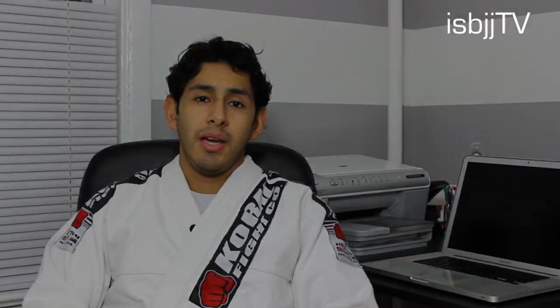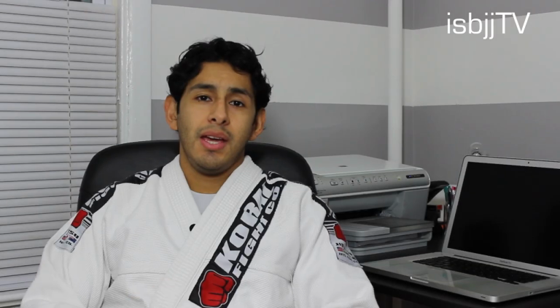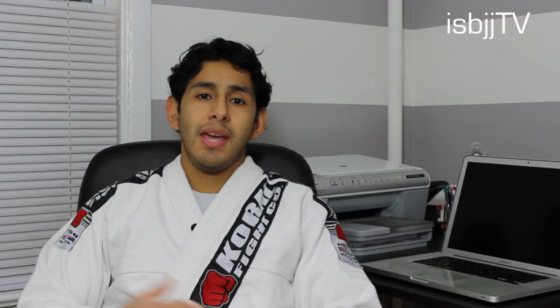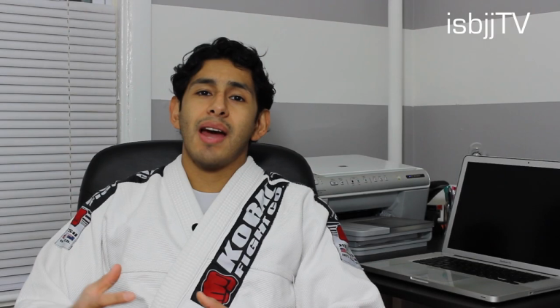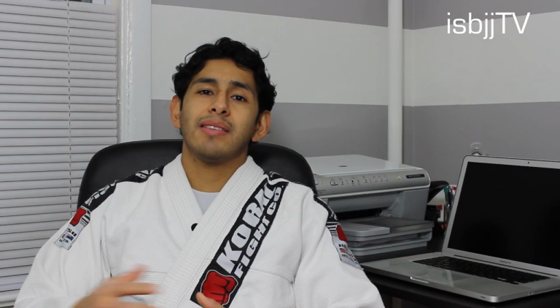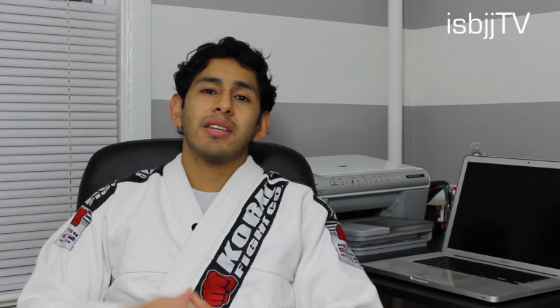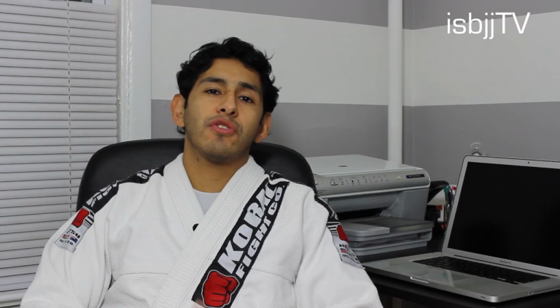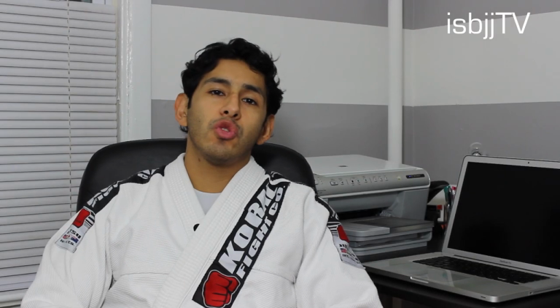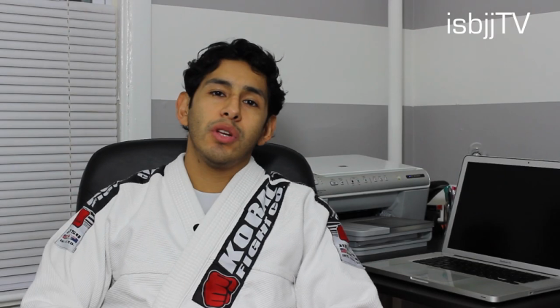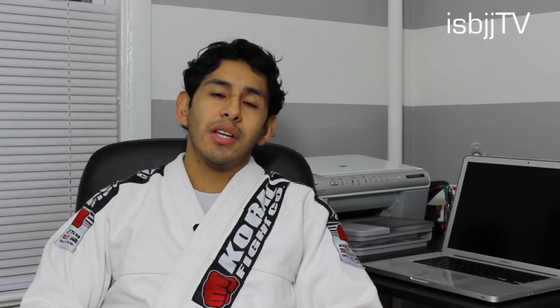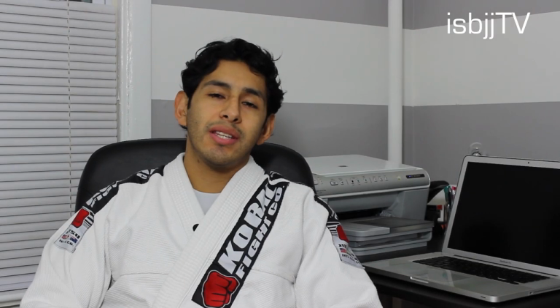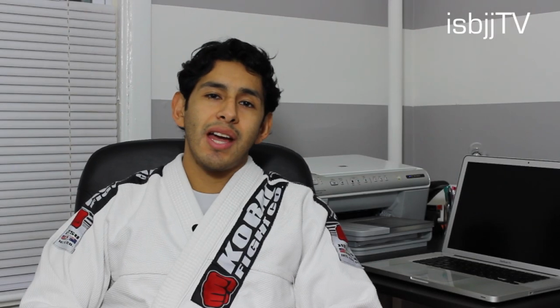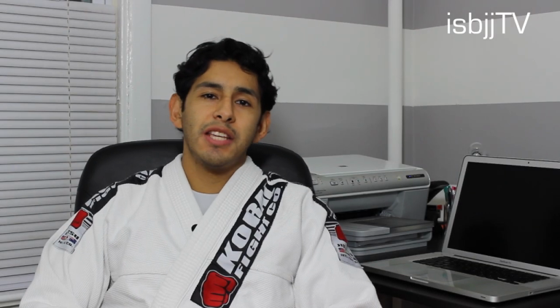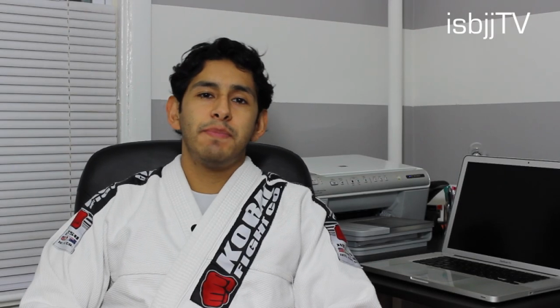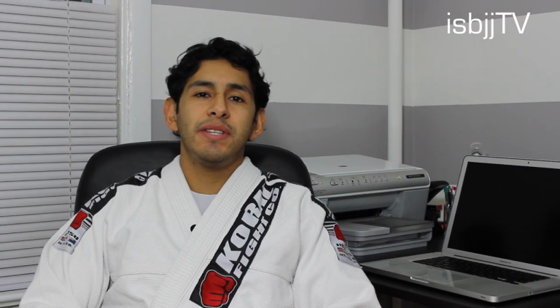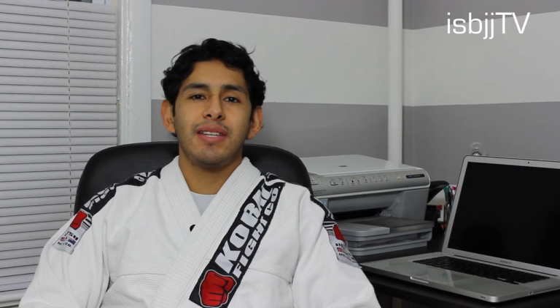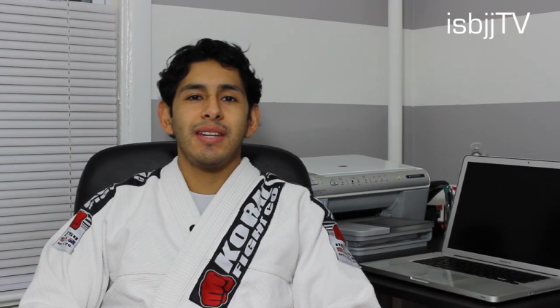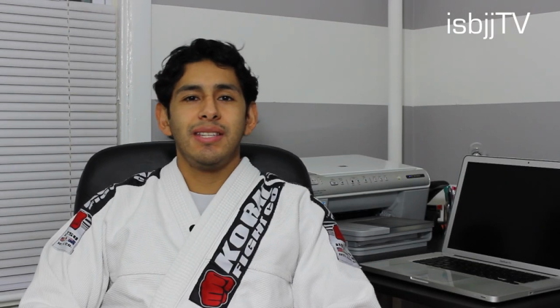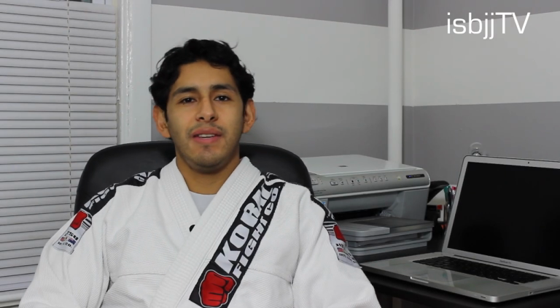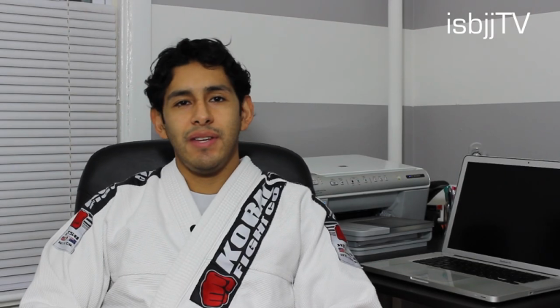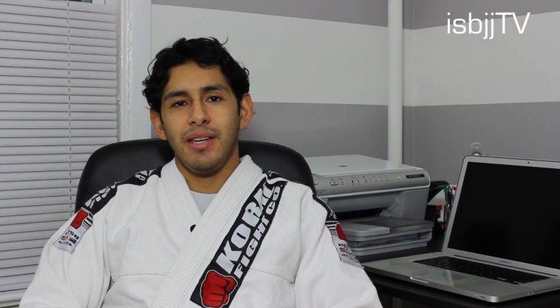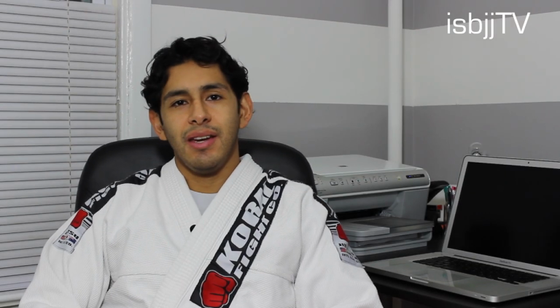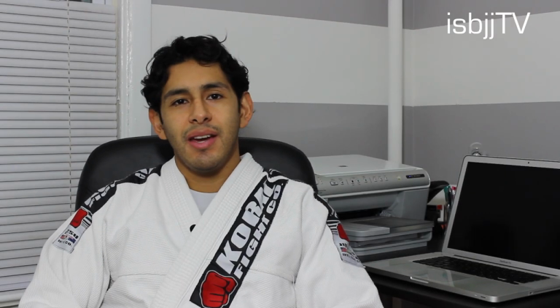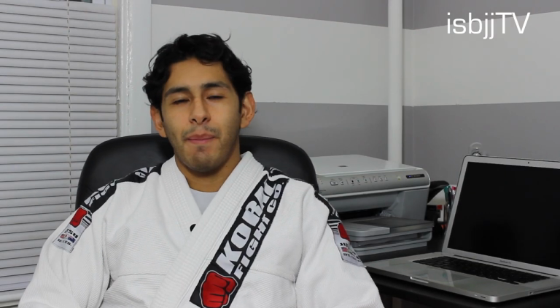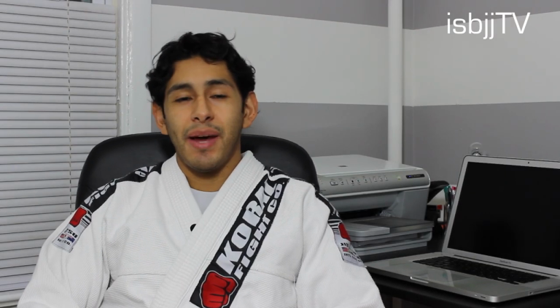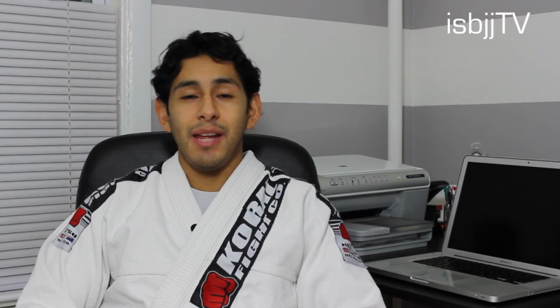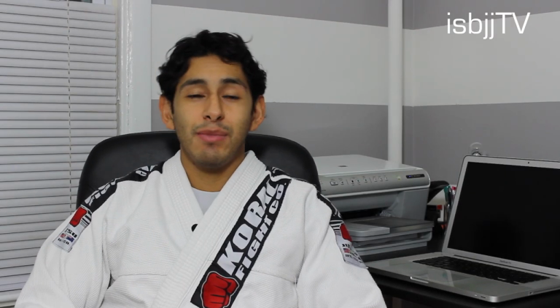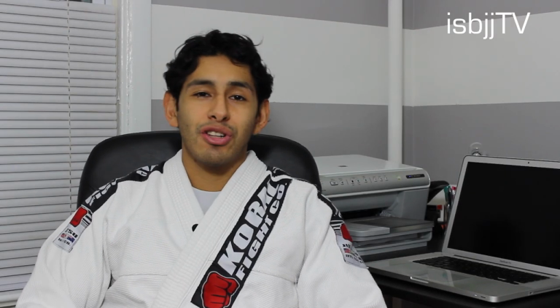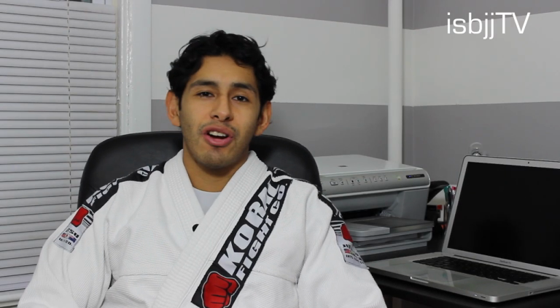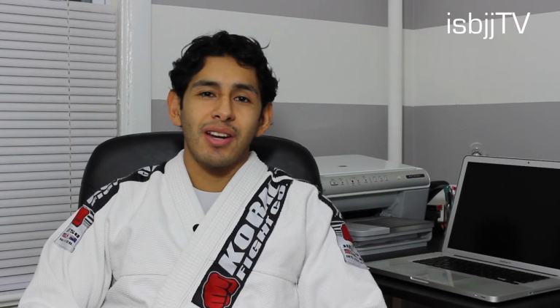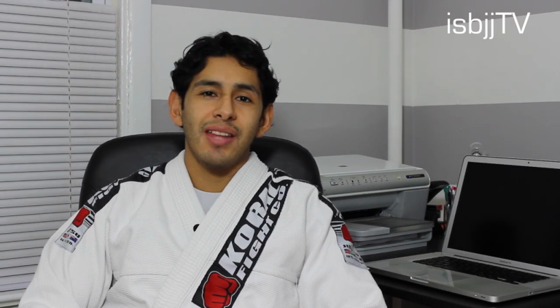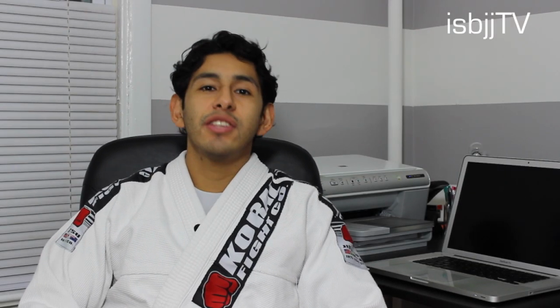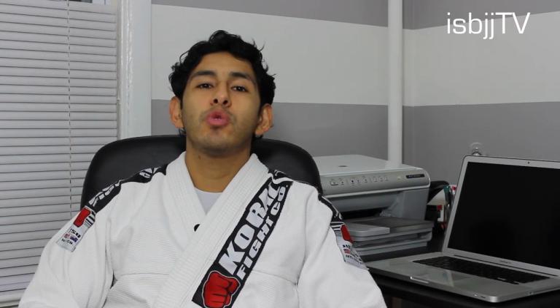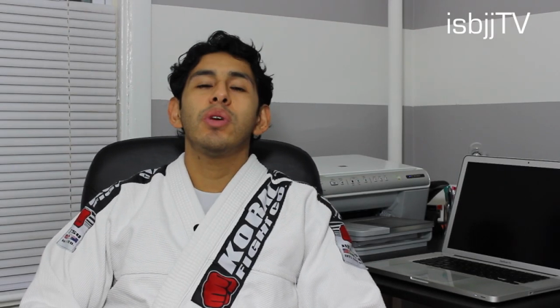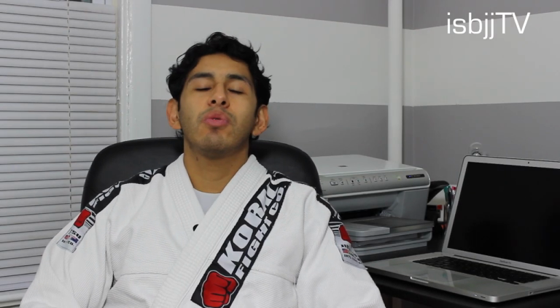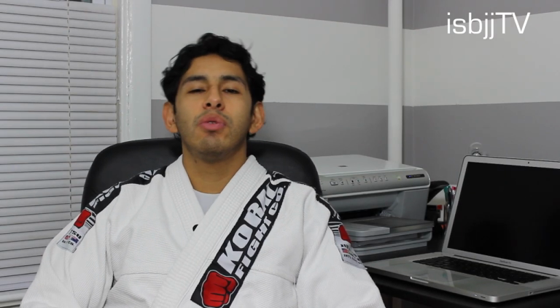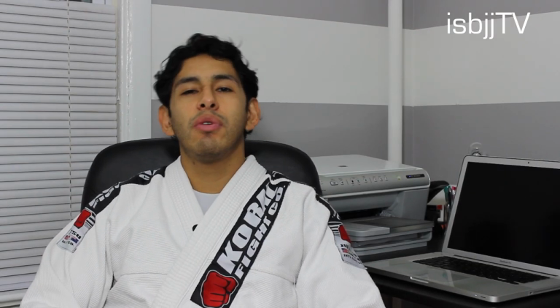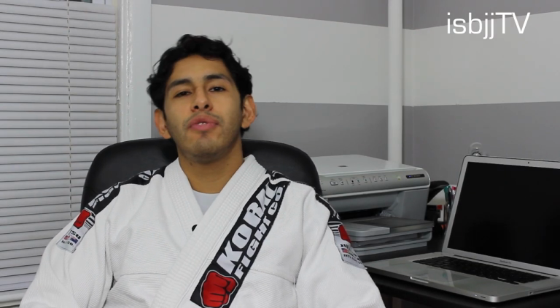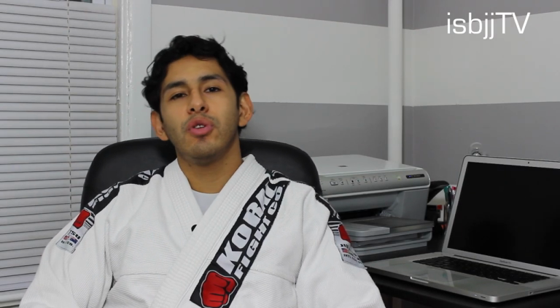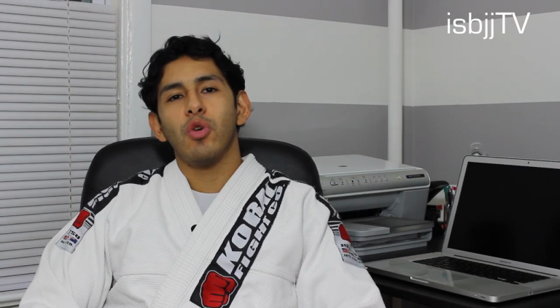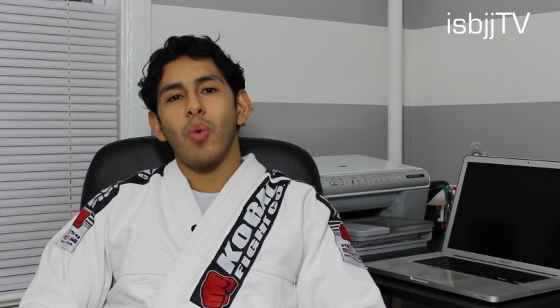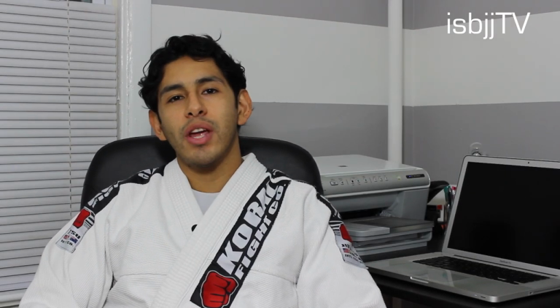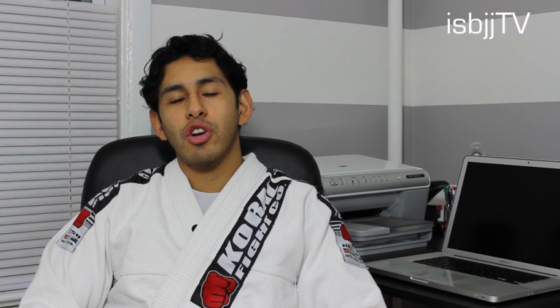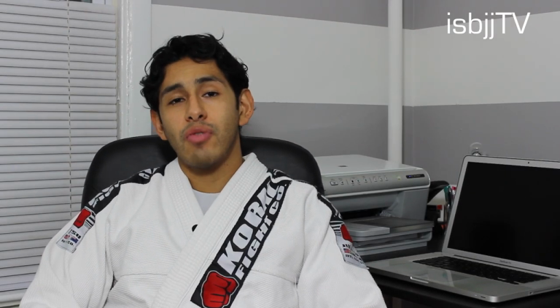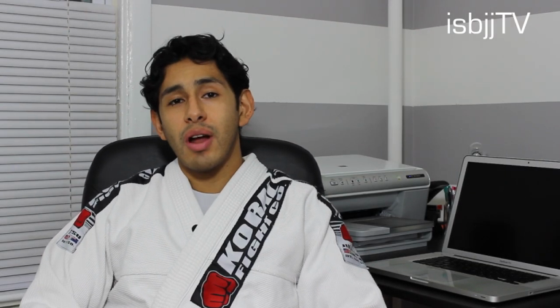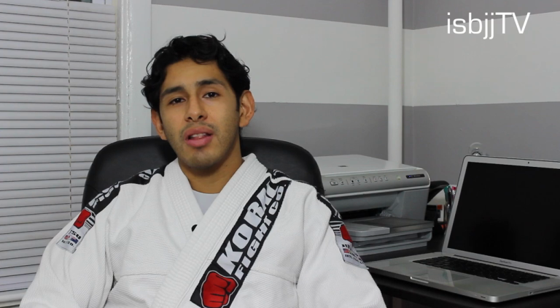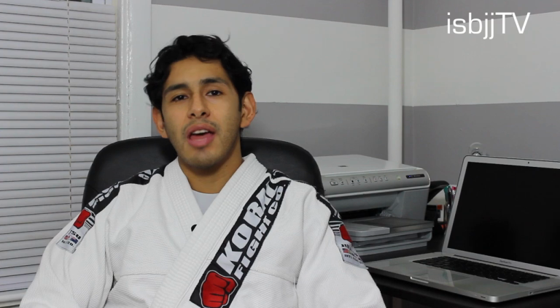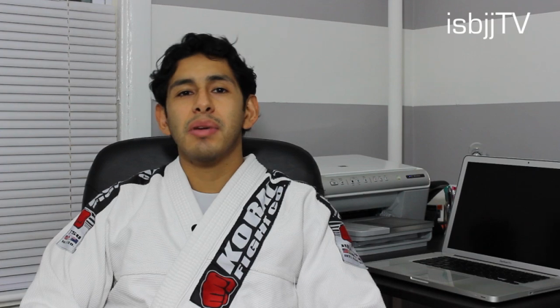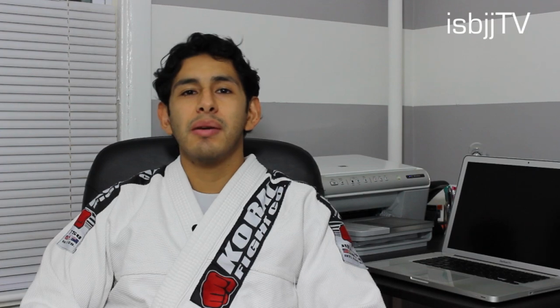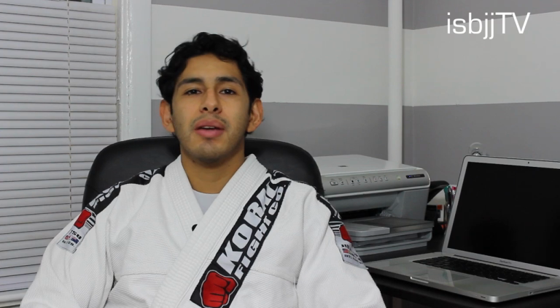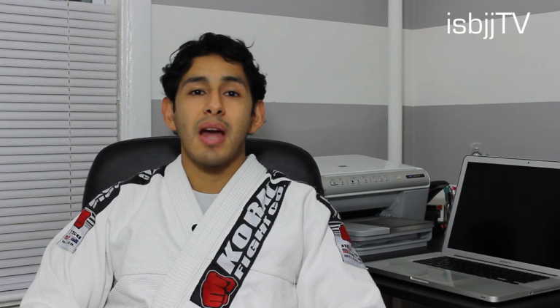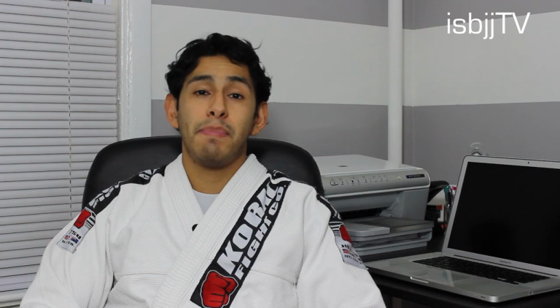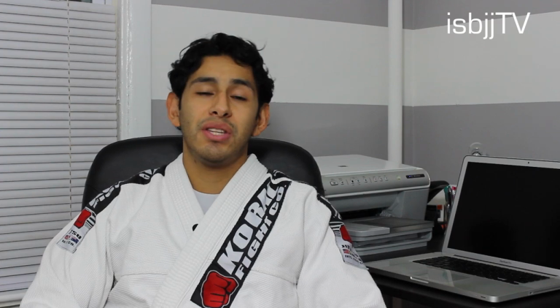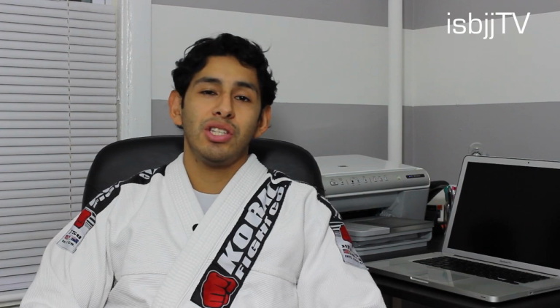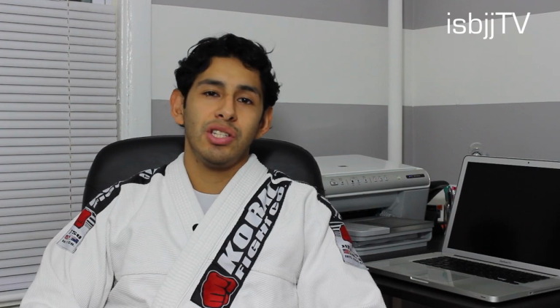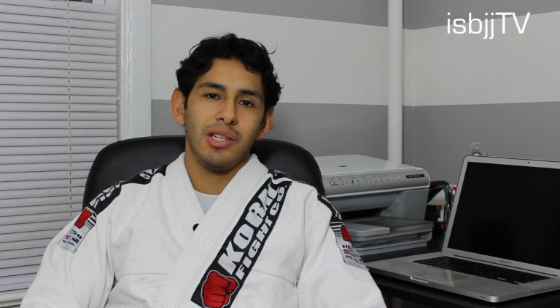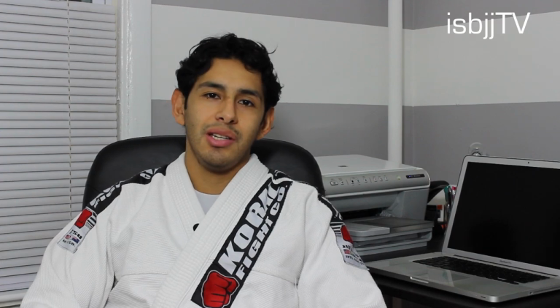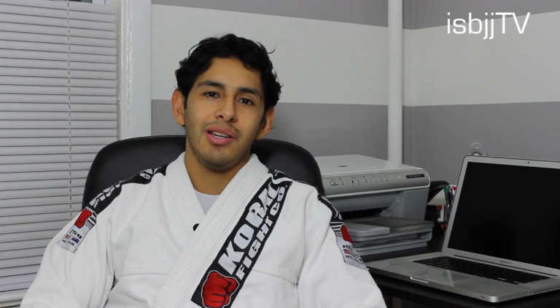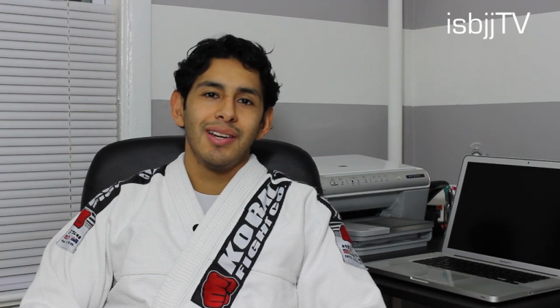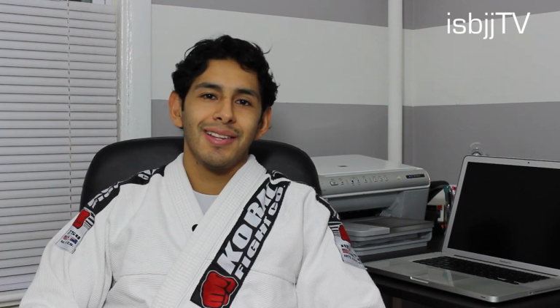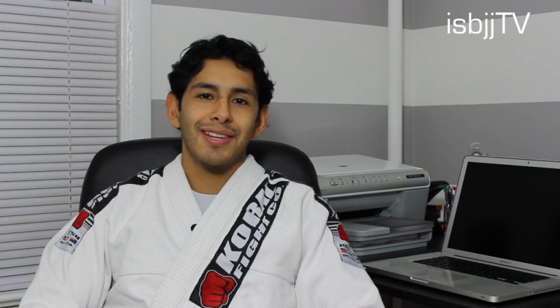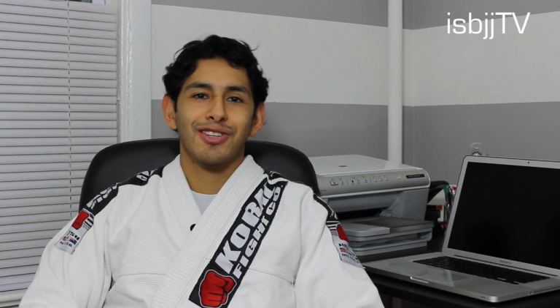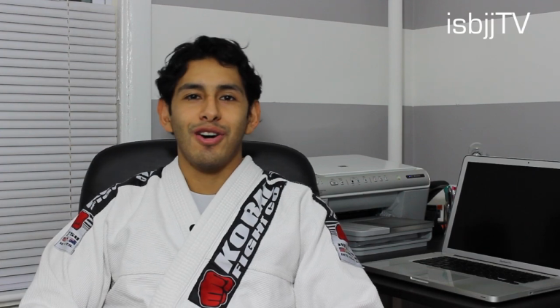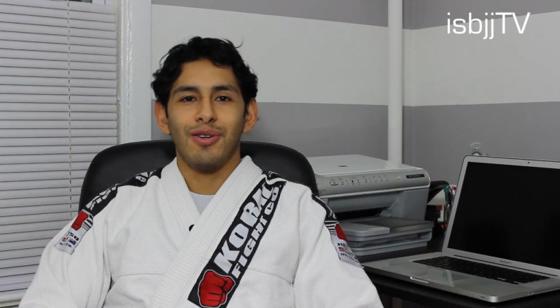Hey guys, thanks for tuning in to ISBGA TV. My name is Clark and this week we review the White Corral MKN Competition Gi. Let's go!